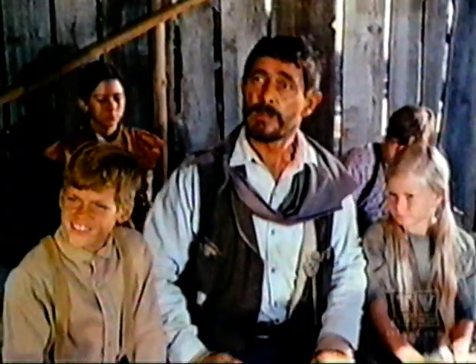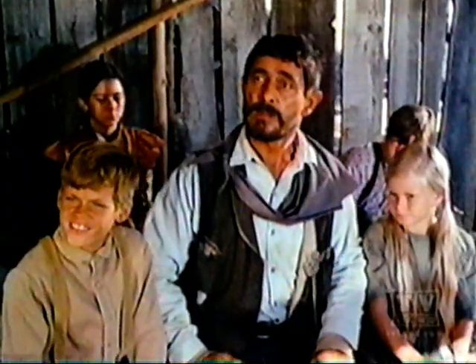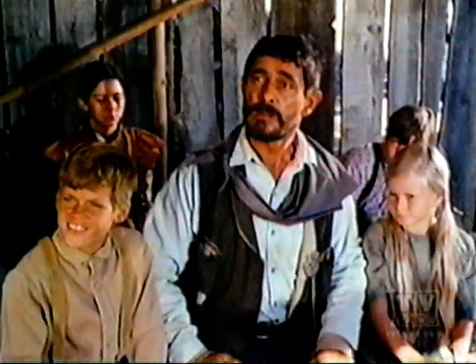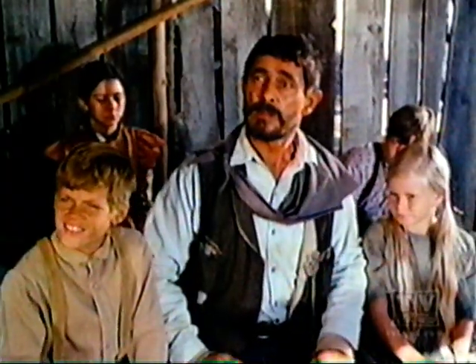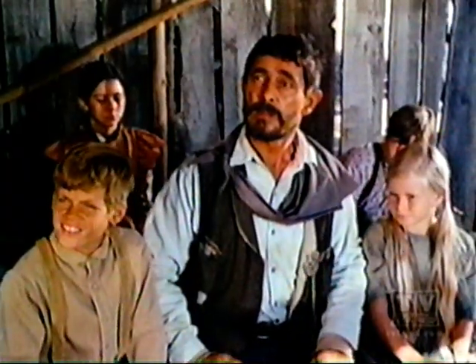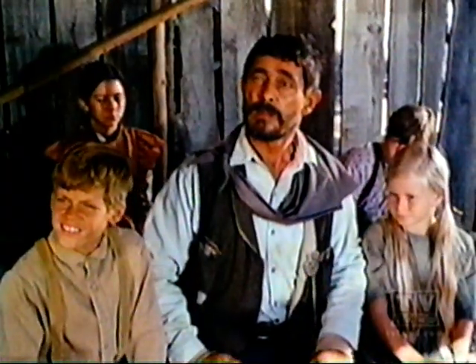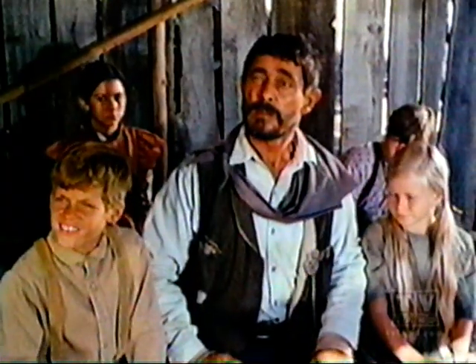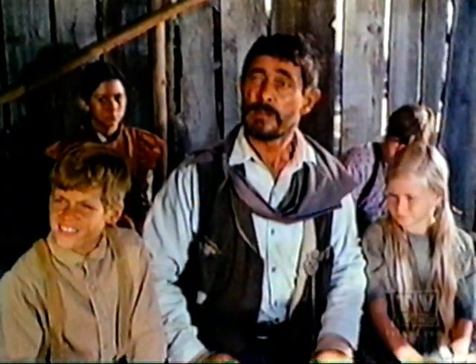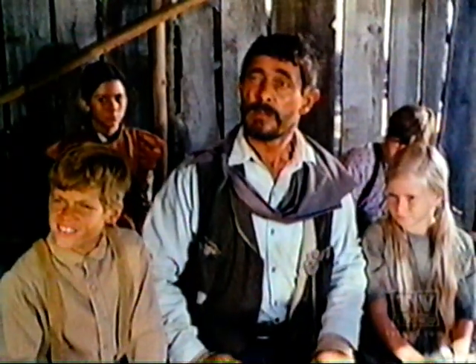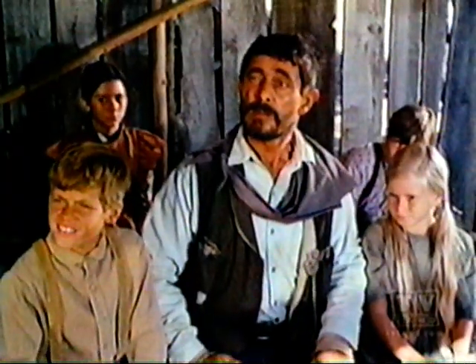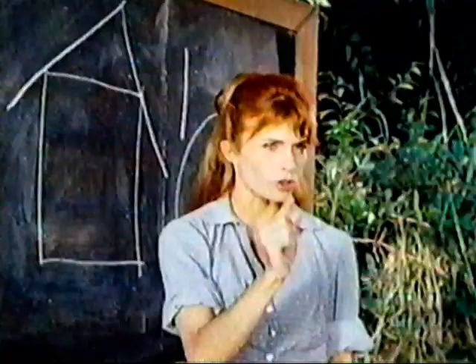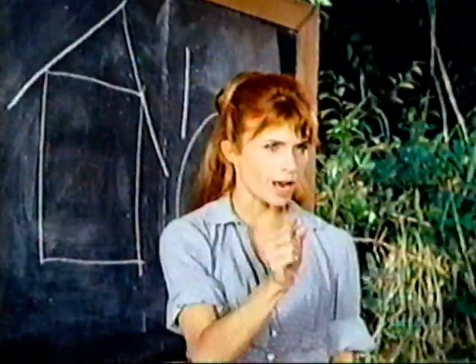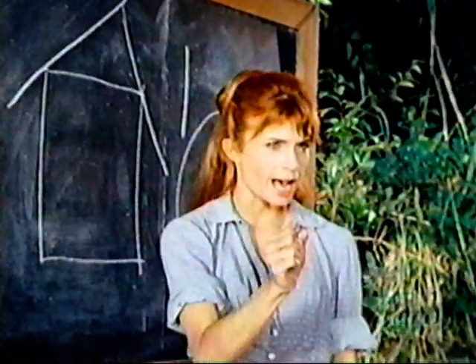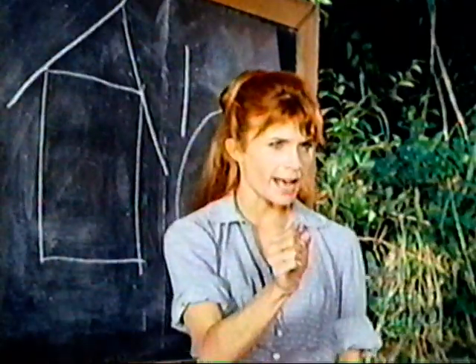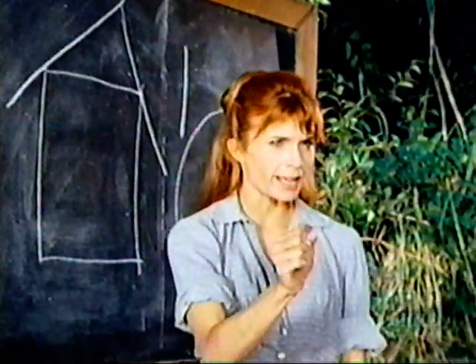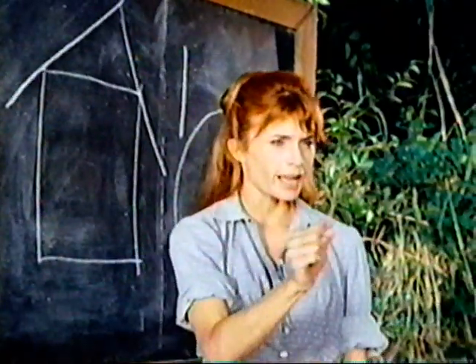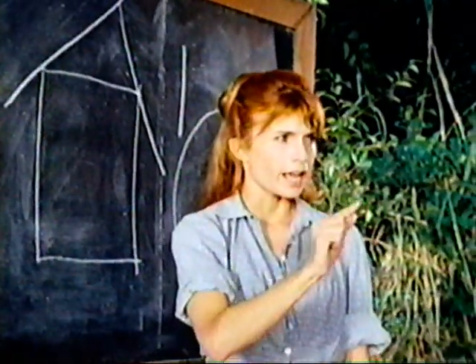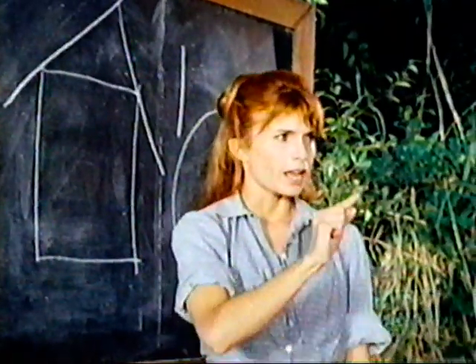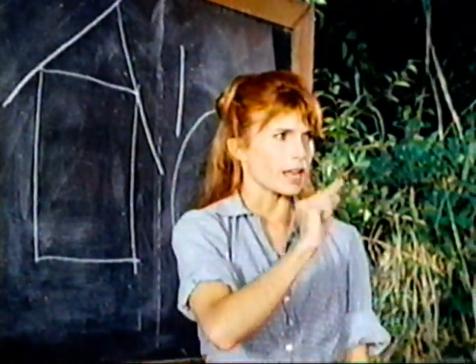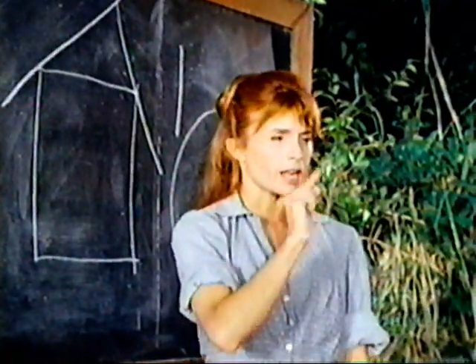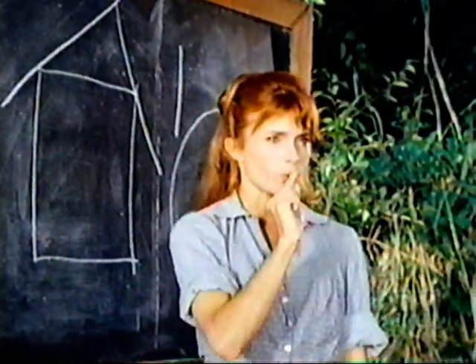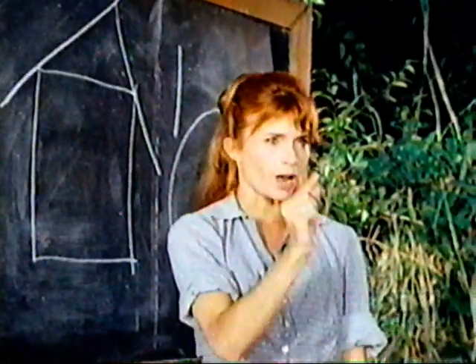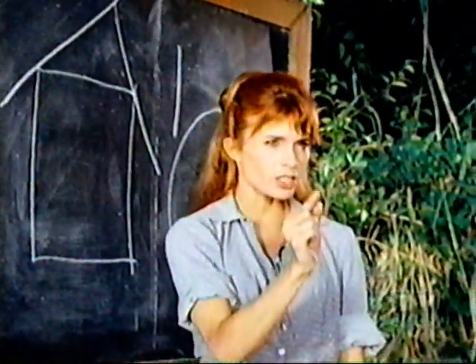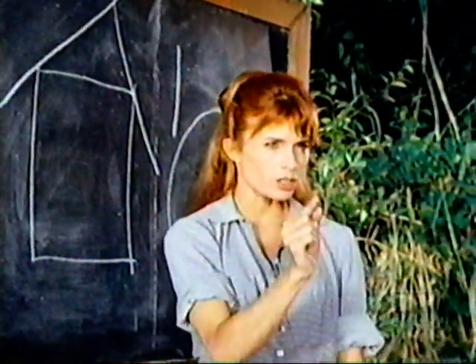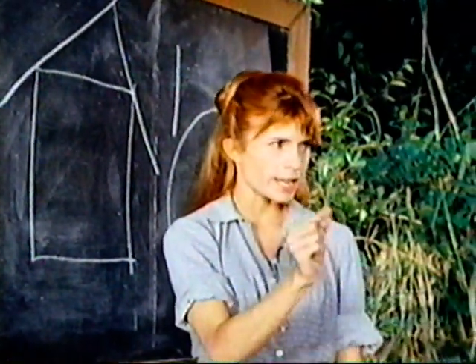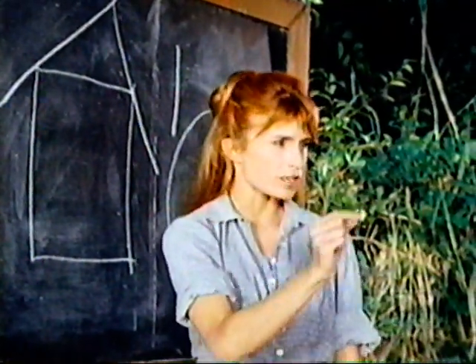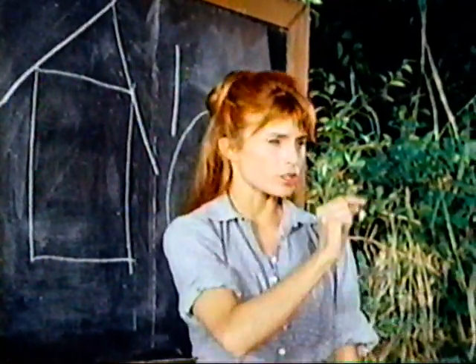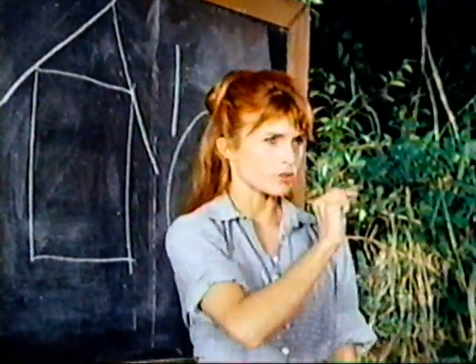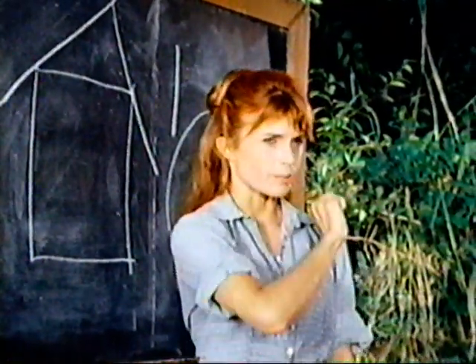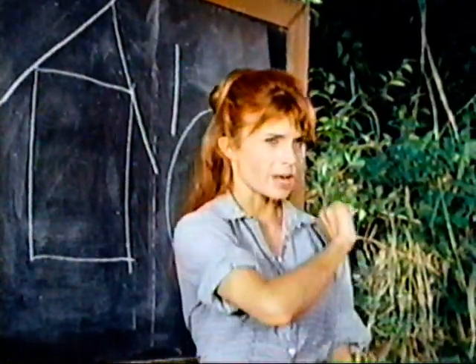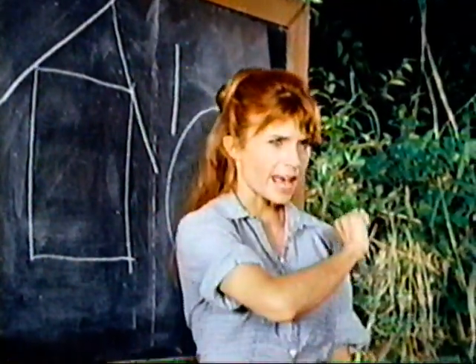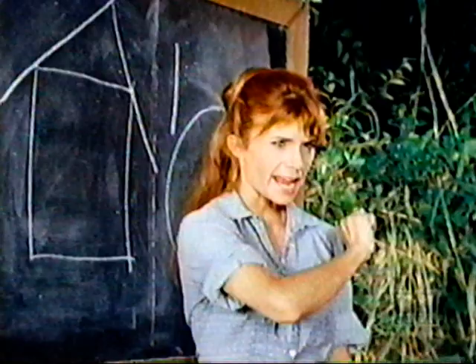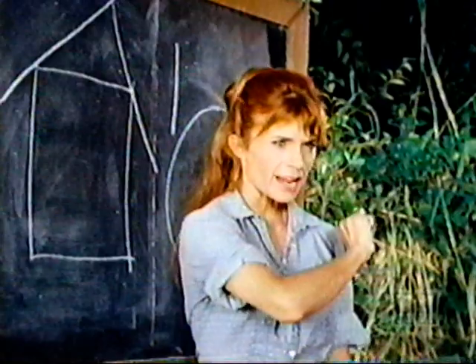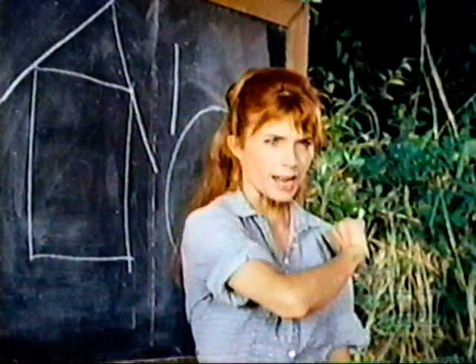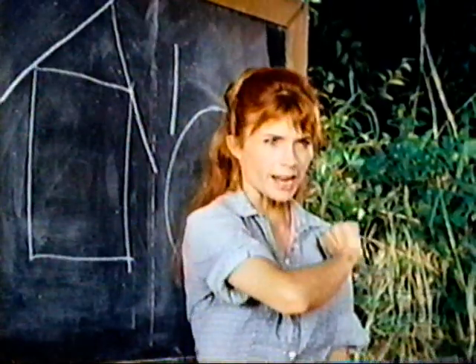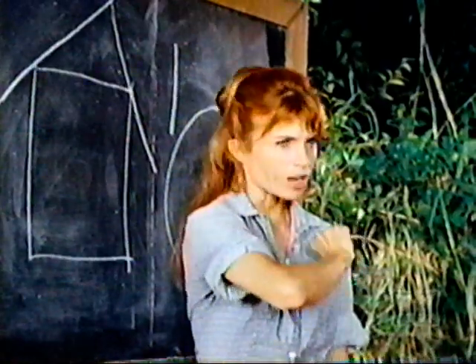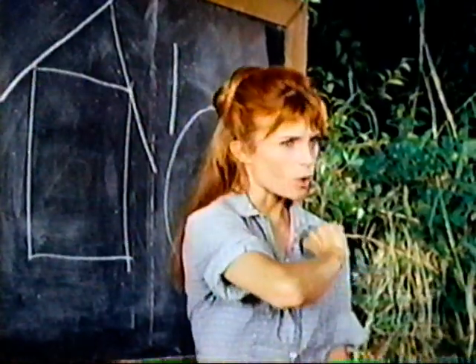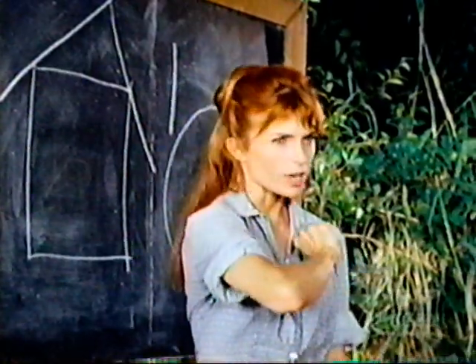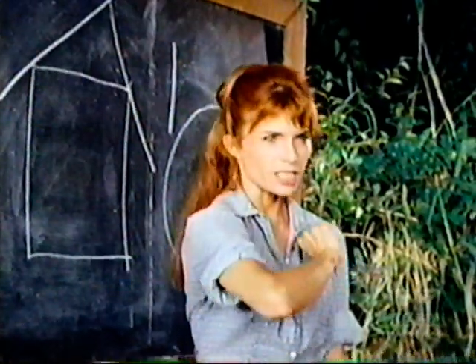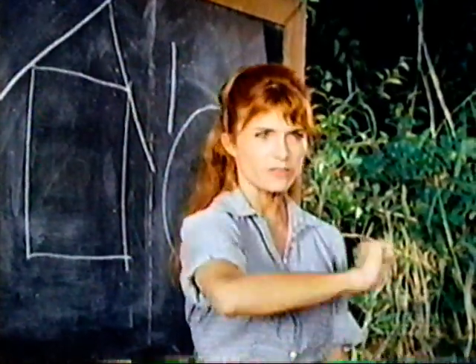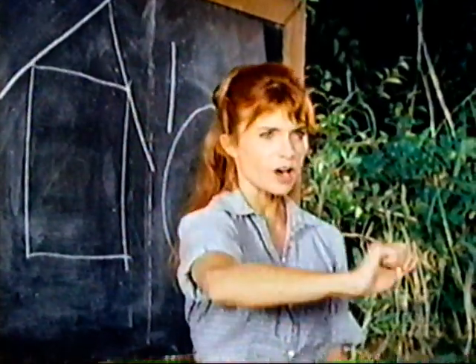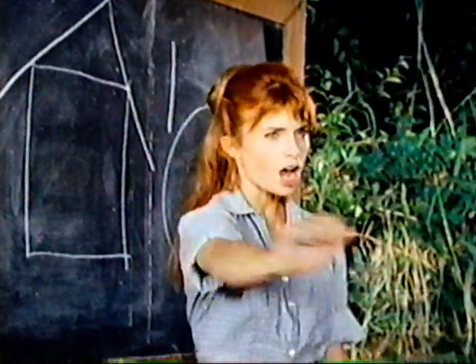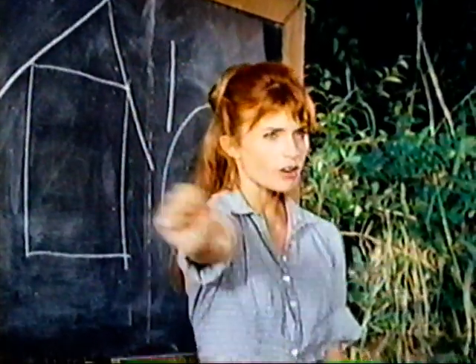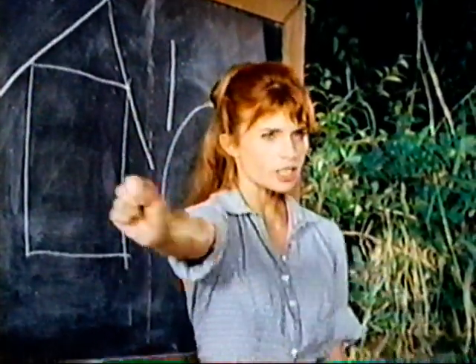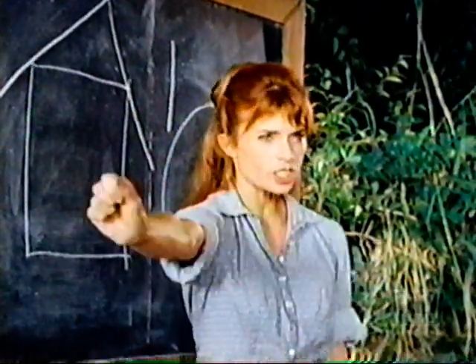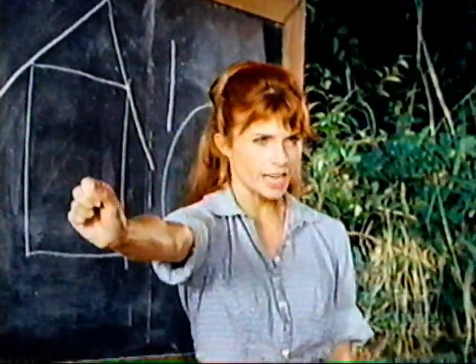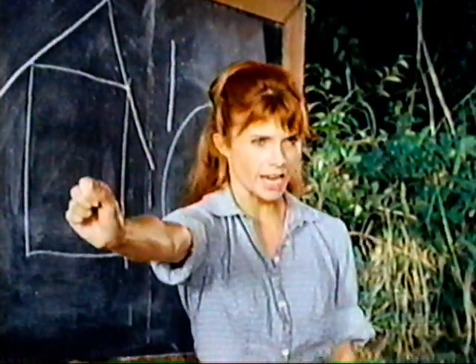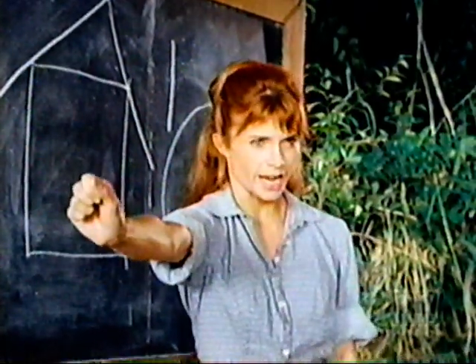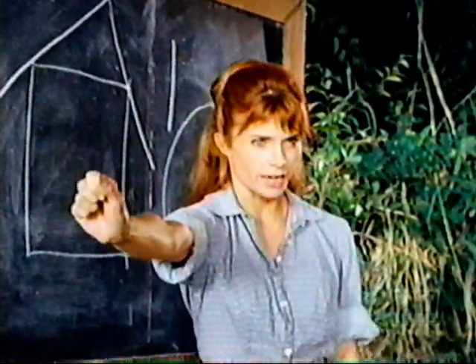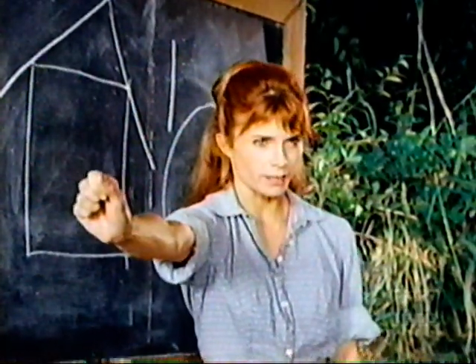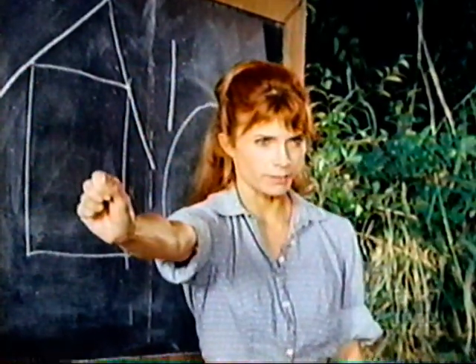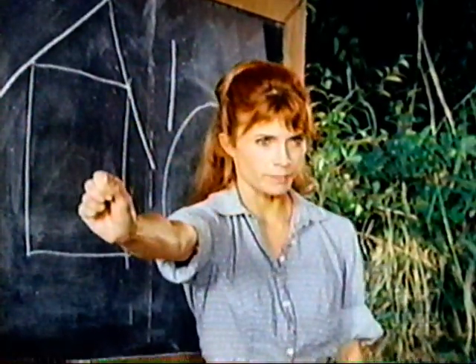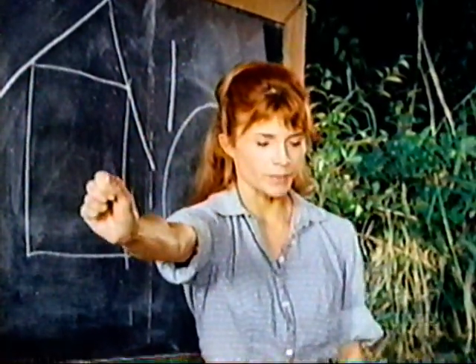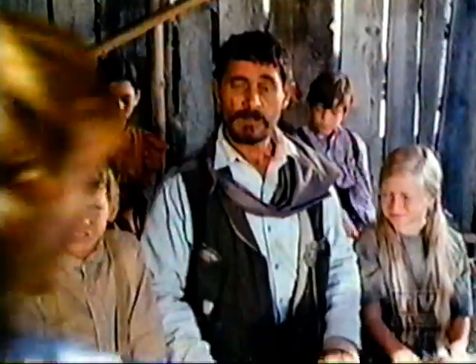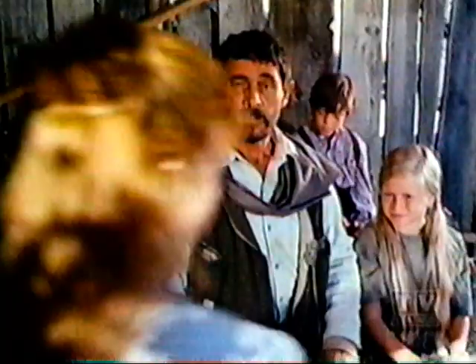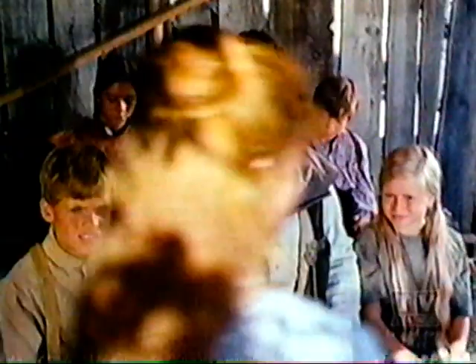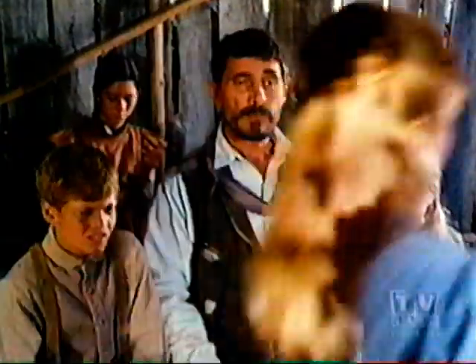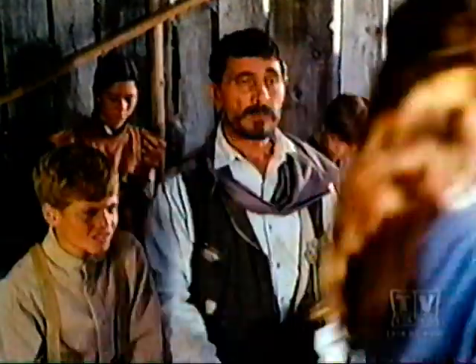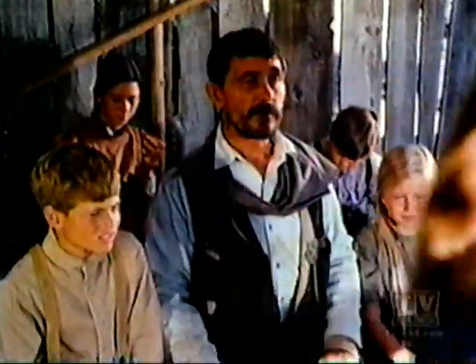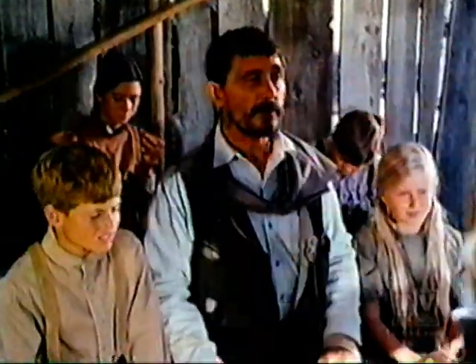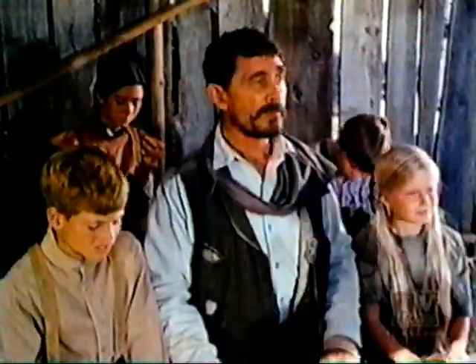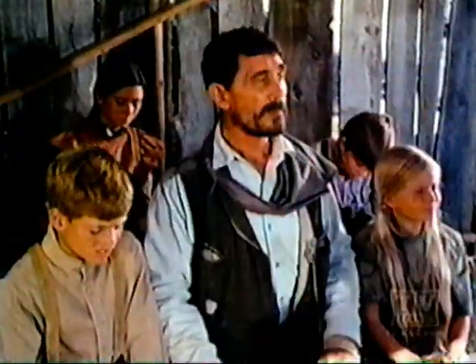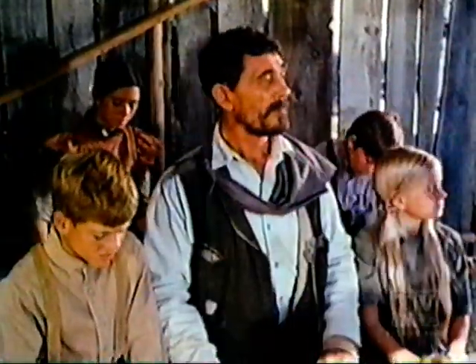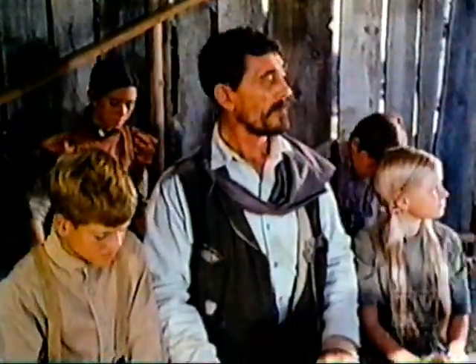I want you all to try and write your letters from A, going as far as you can, and I'm going to be right back.